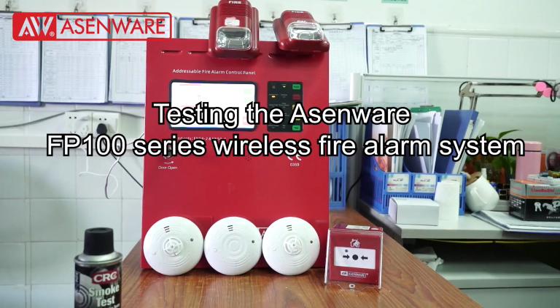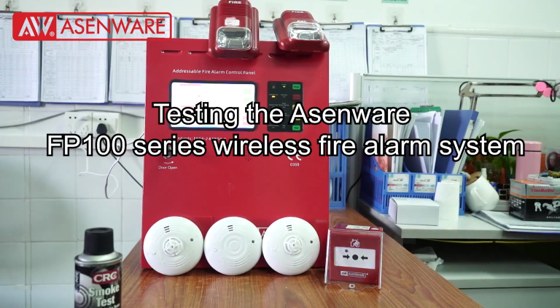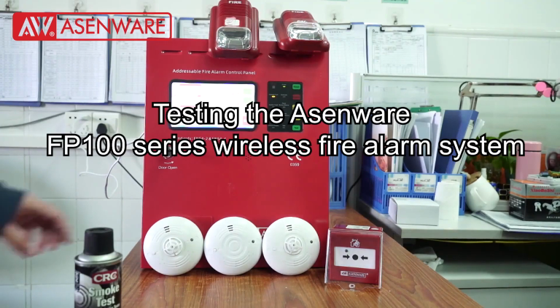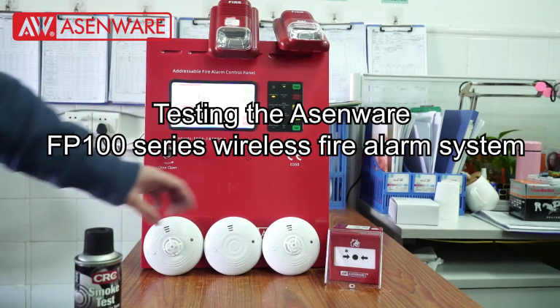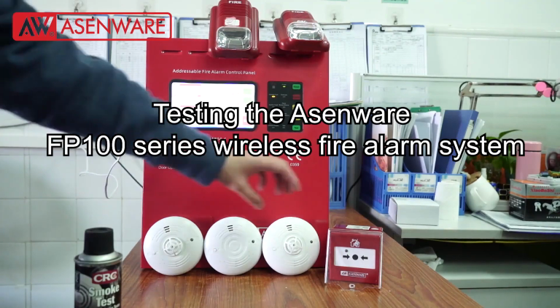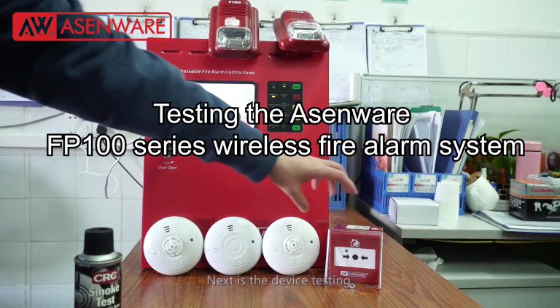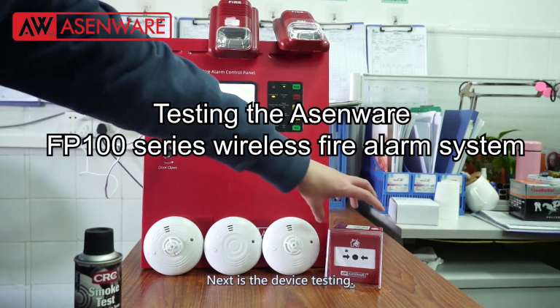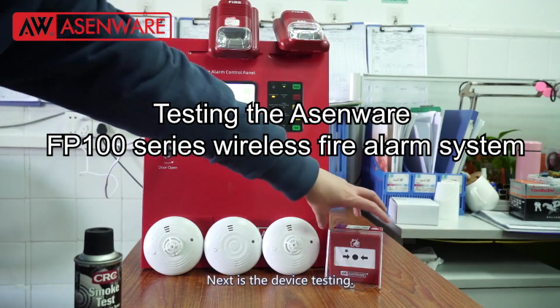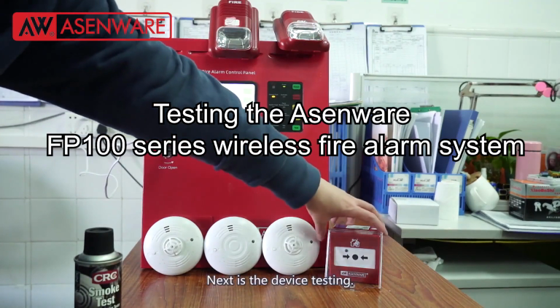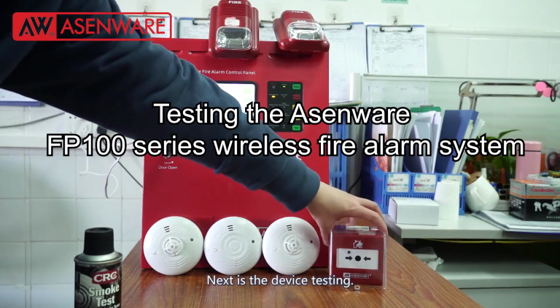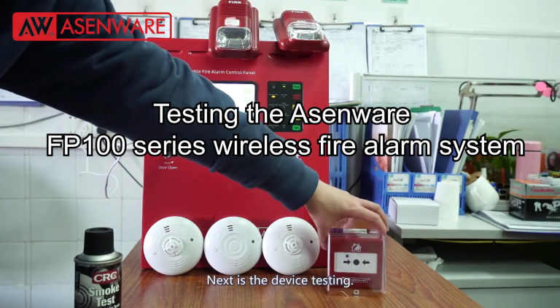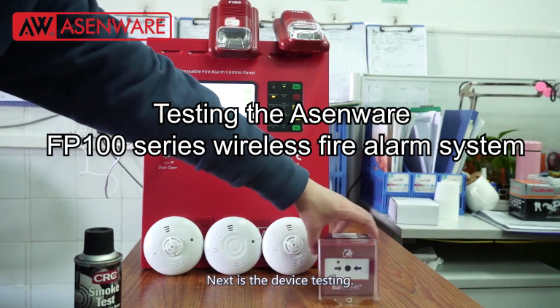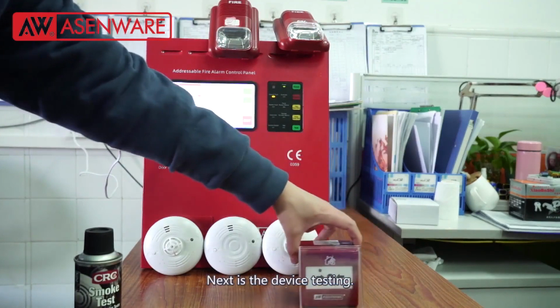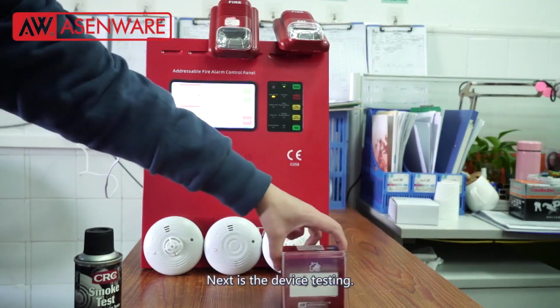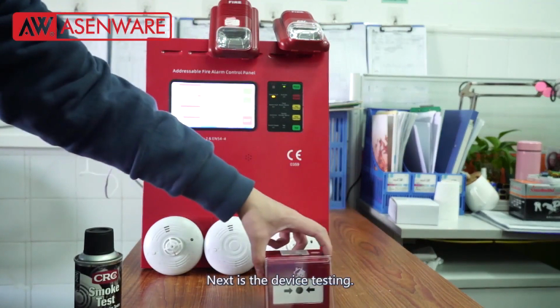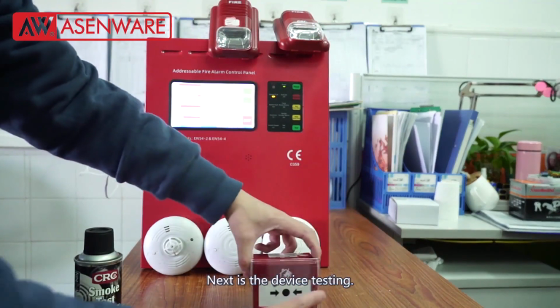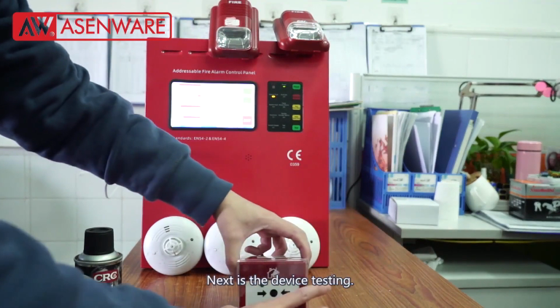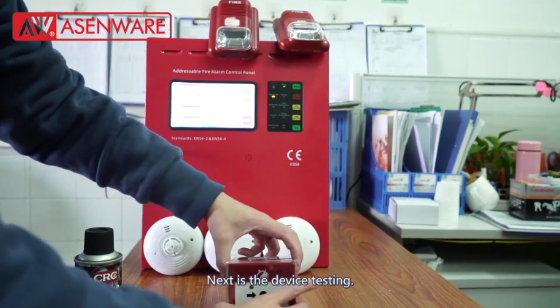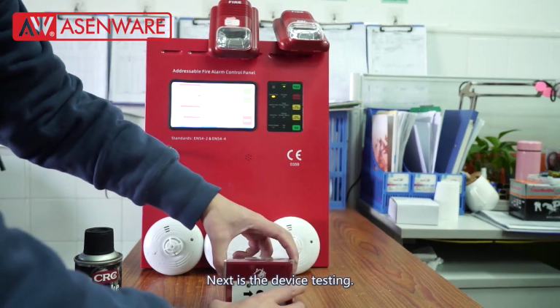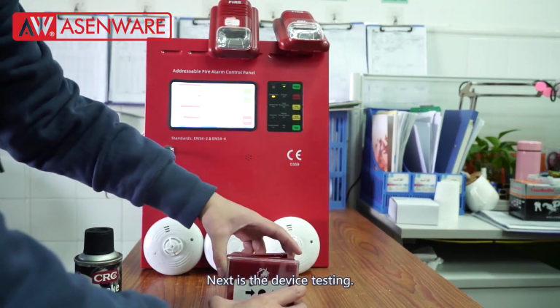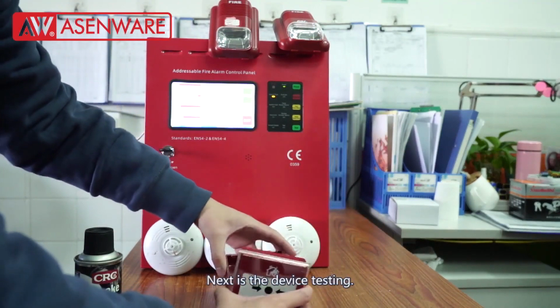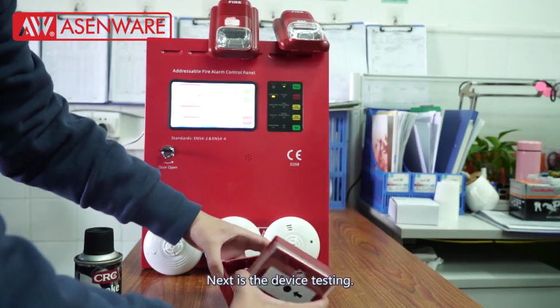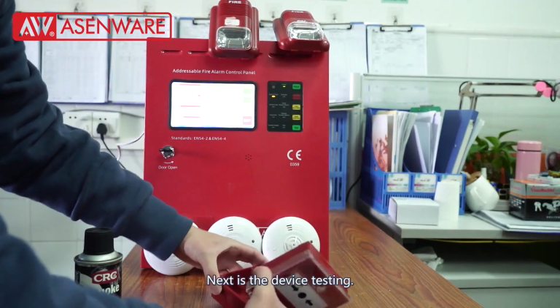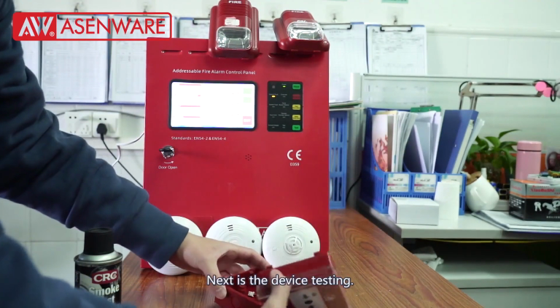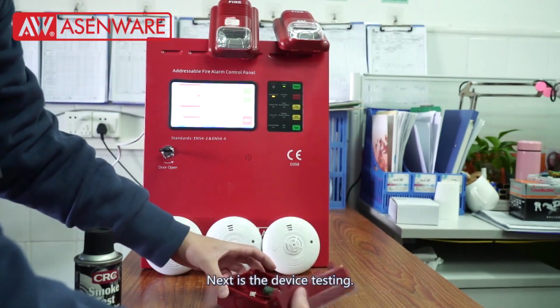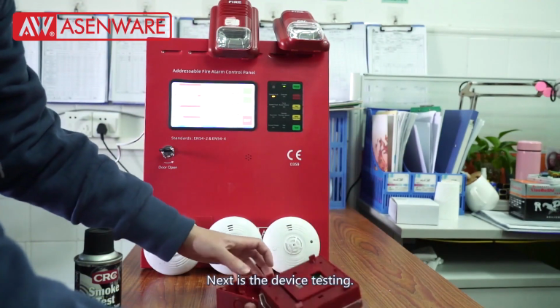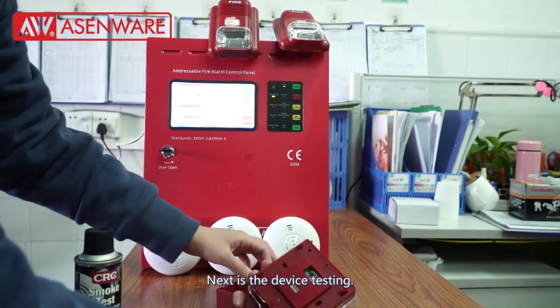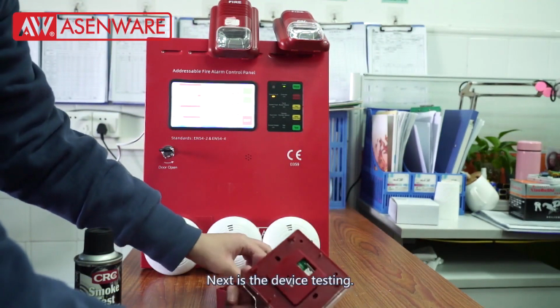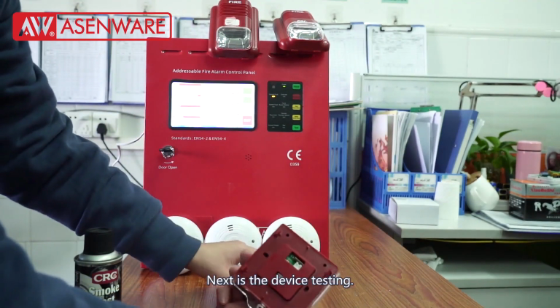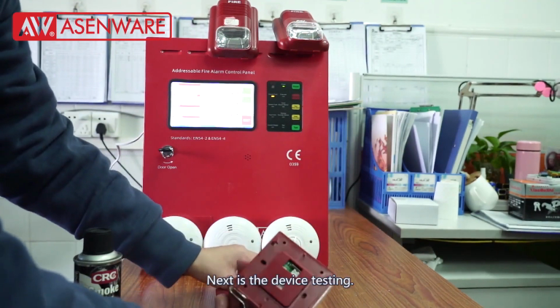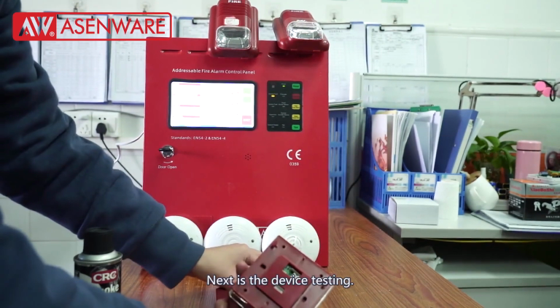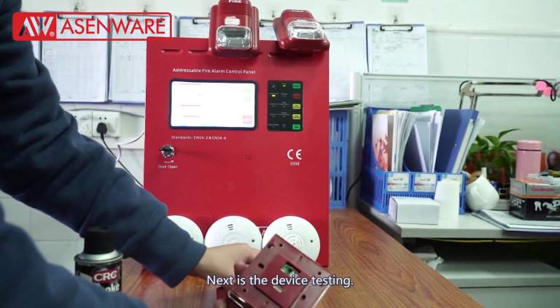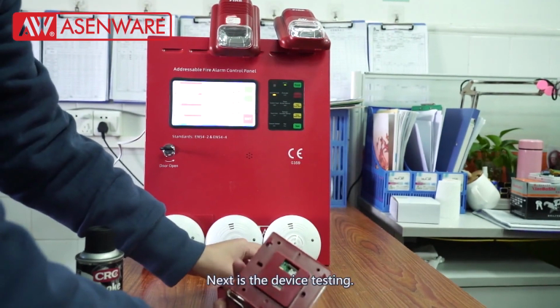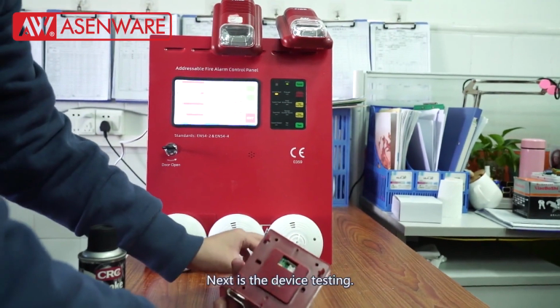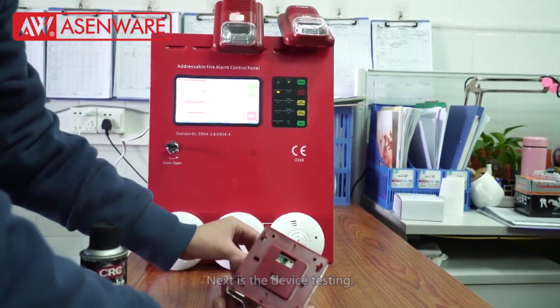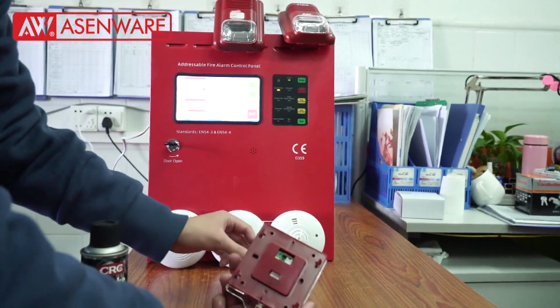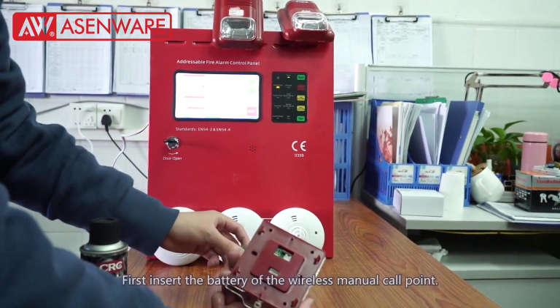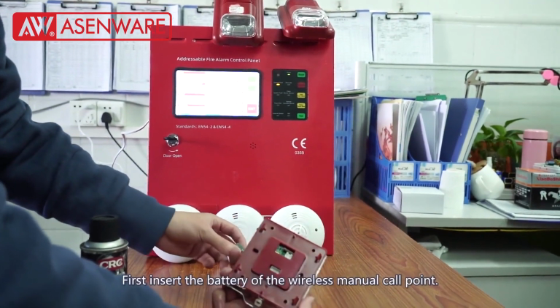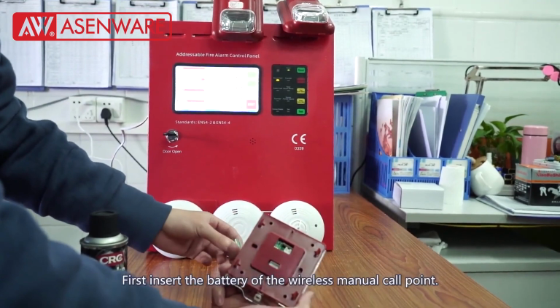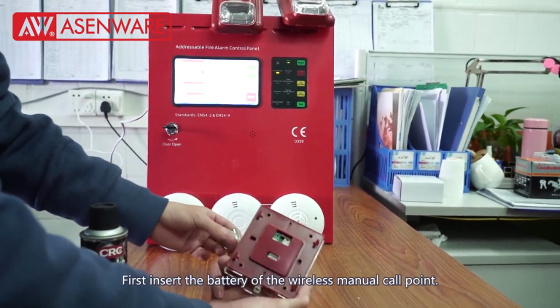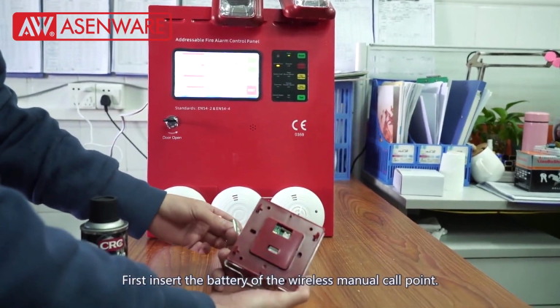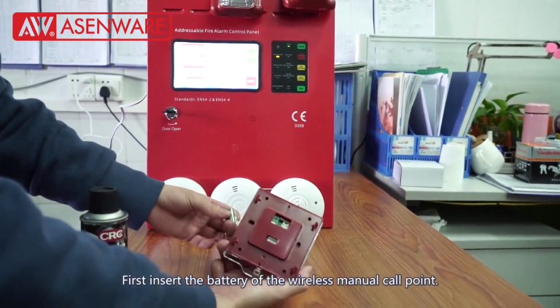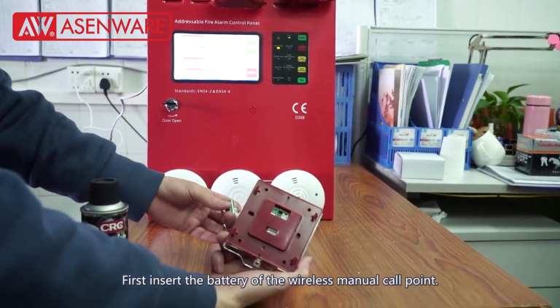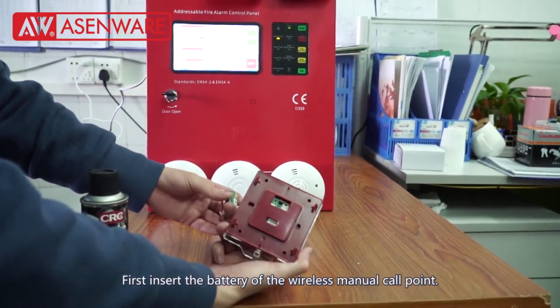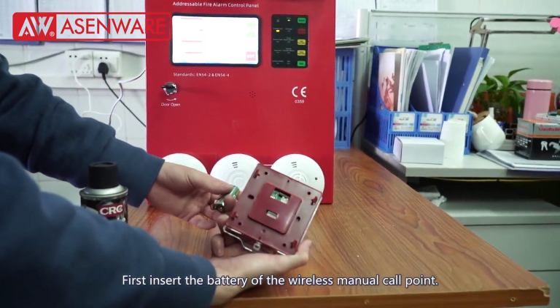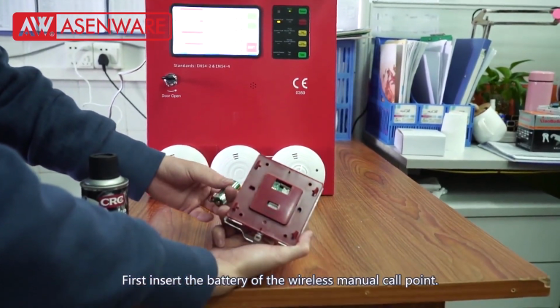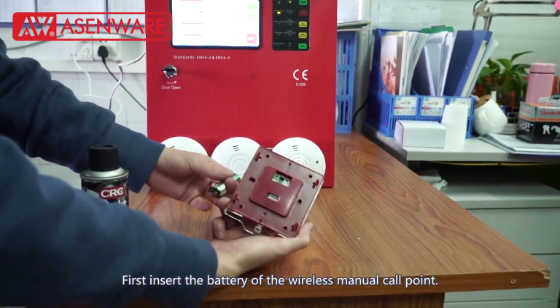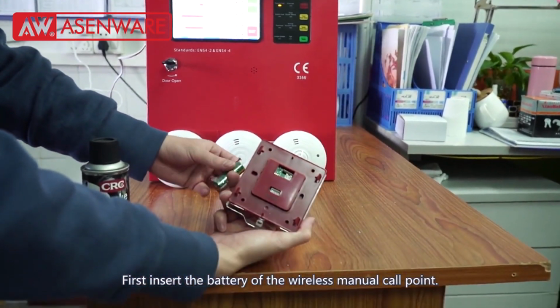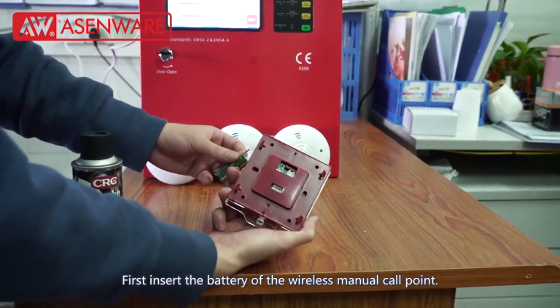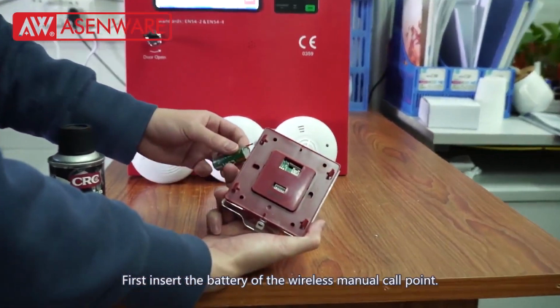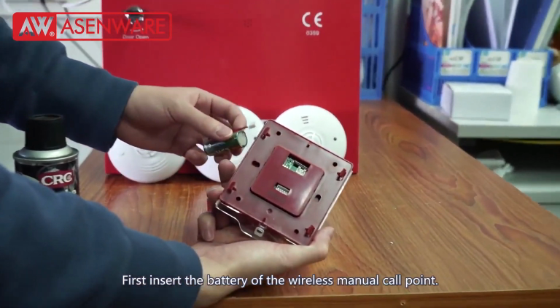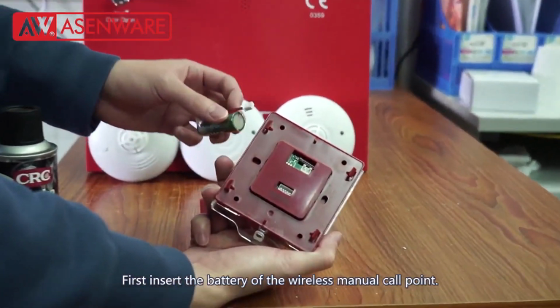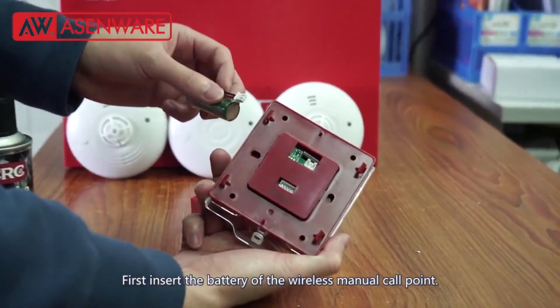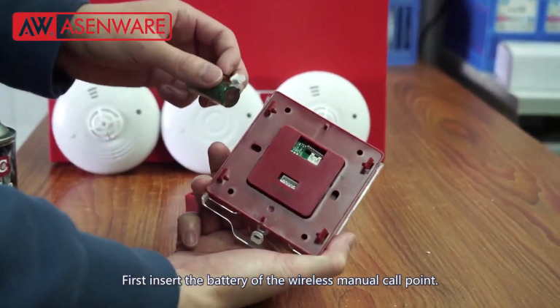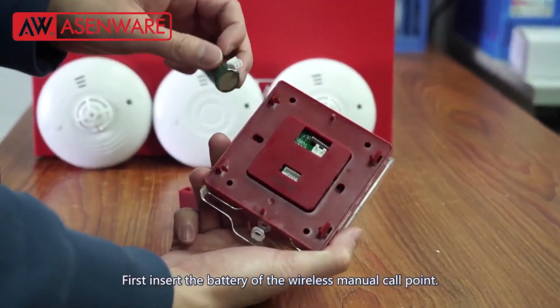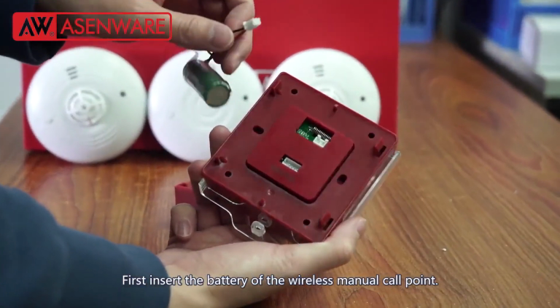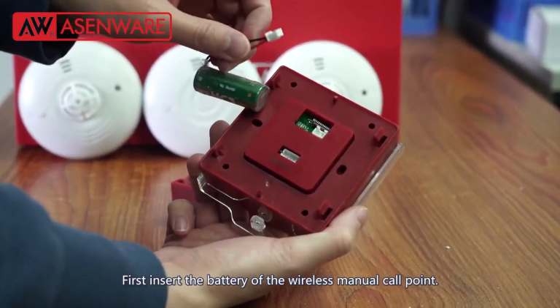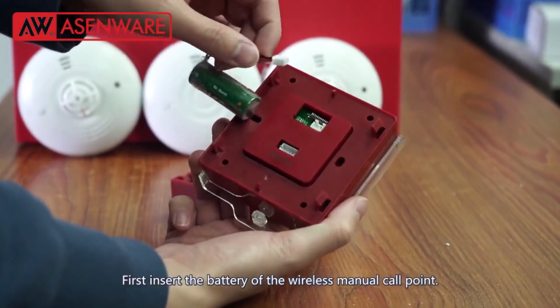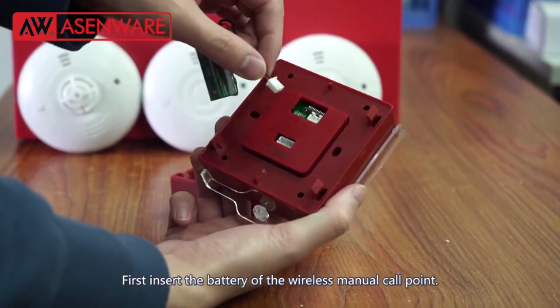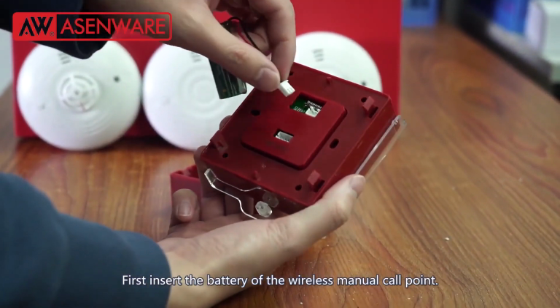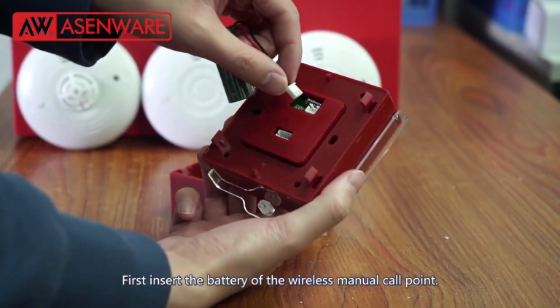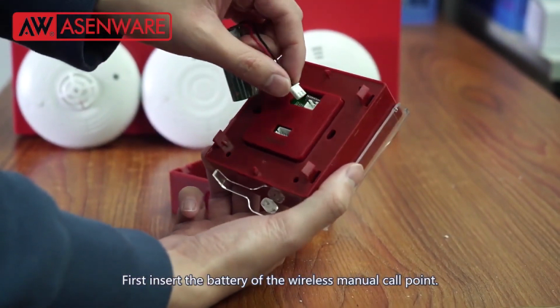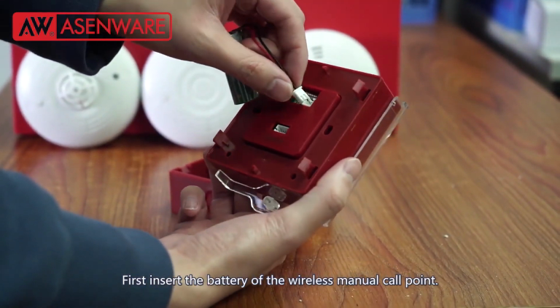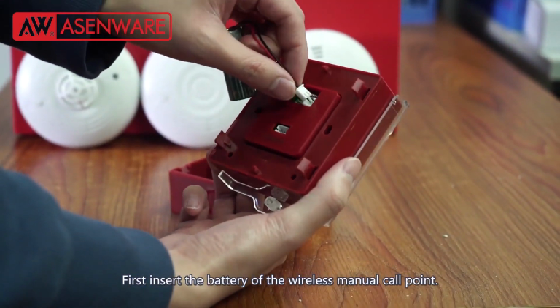Next is the device testing. First, insert the battery of the wireless manual call point.